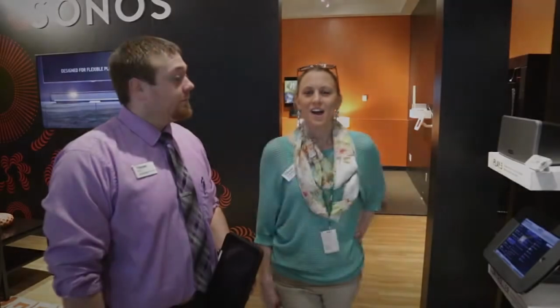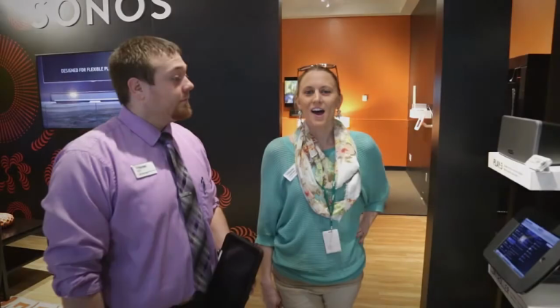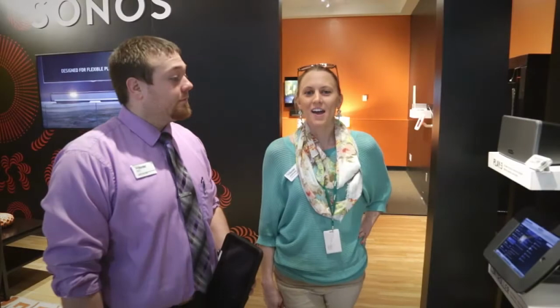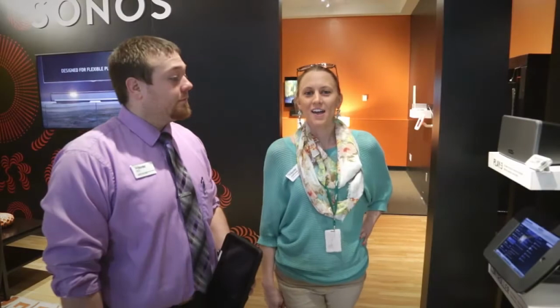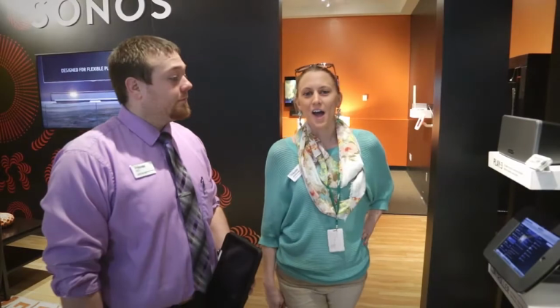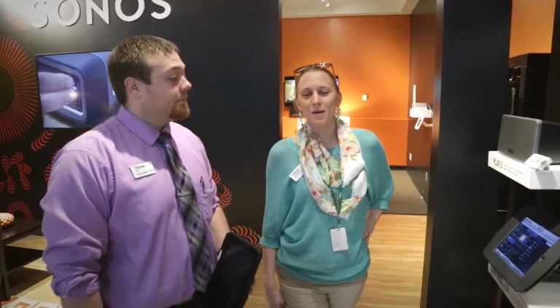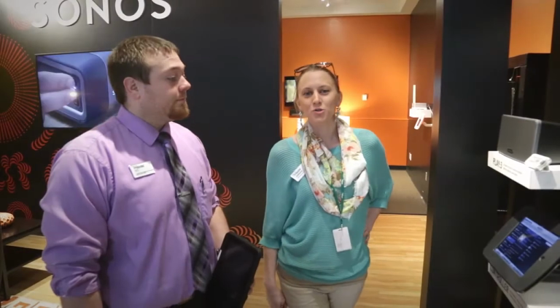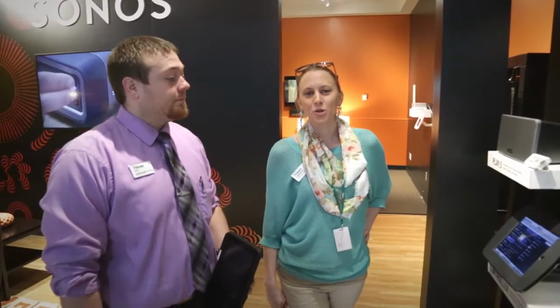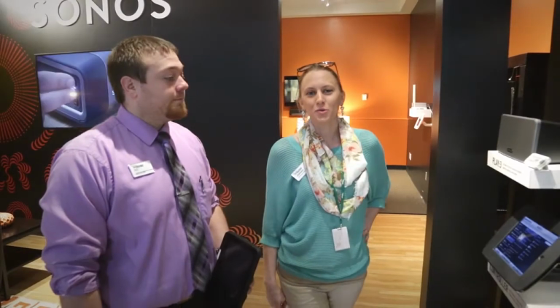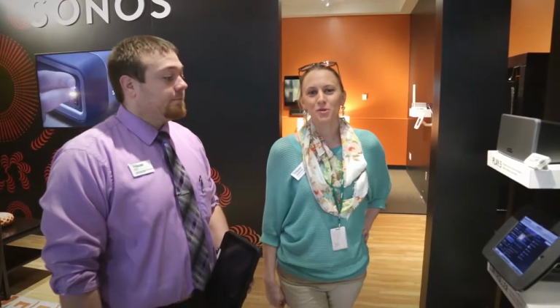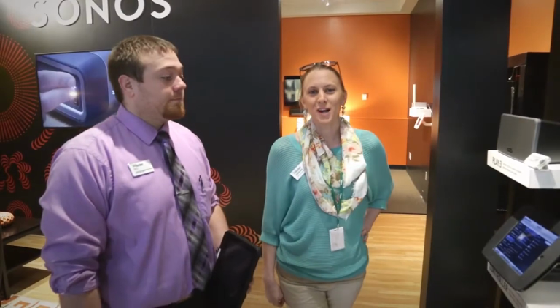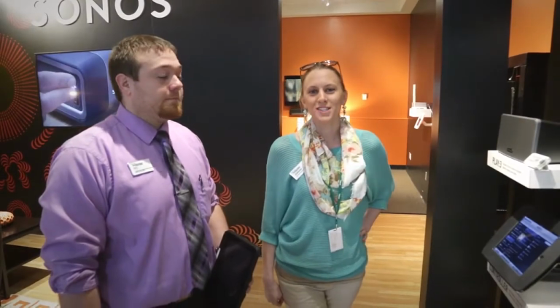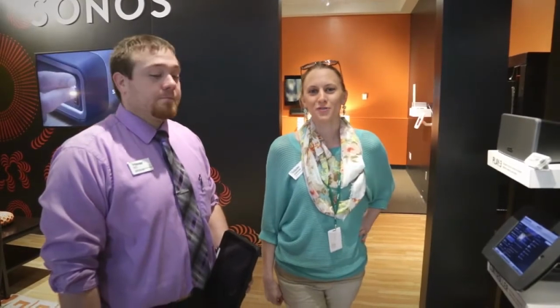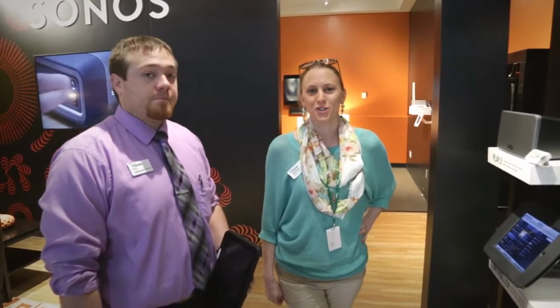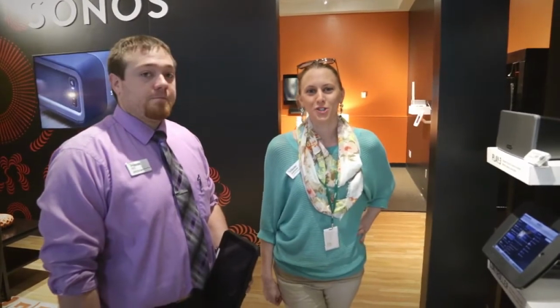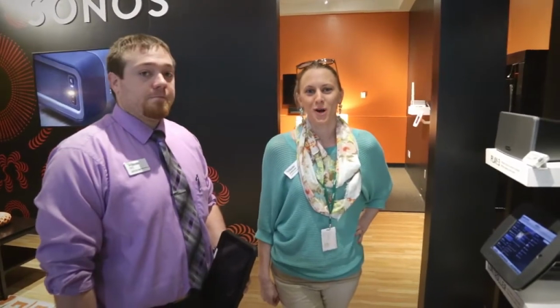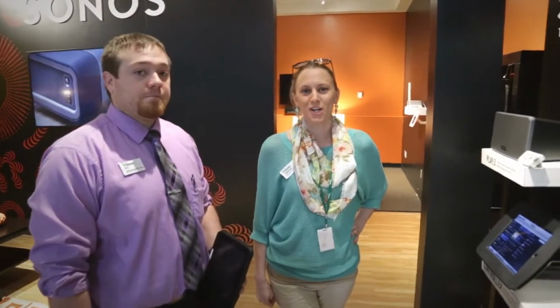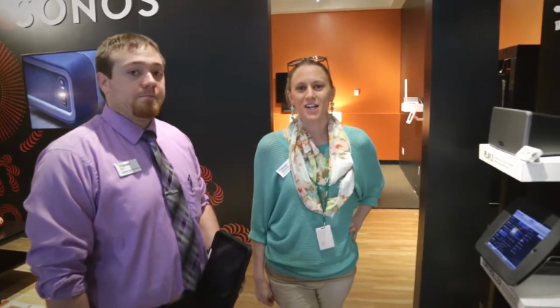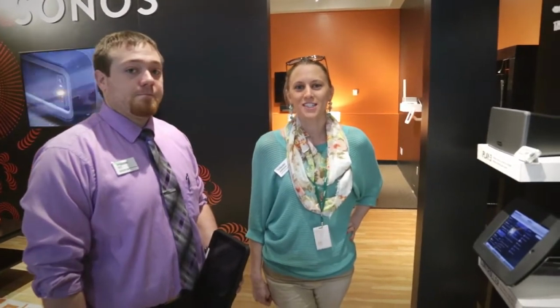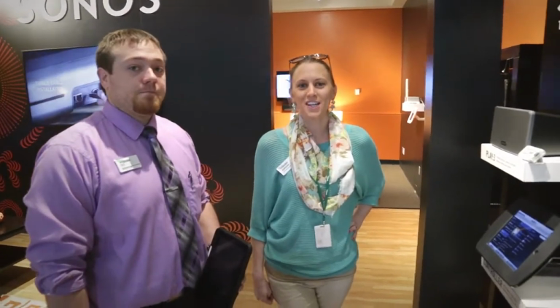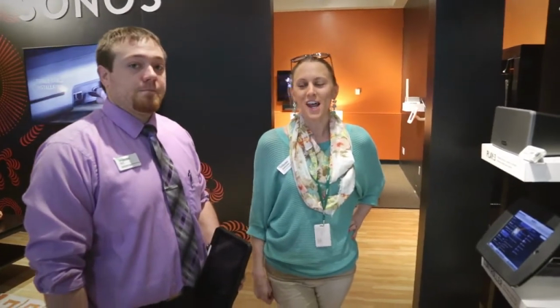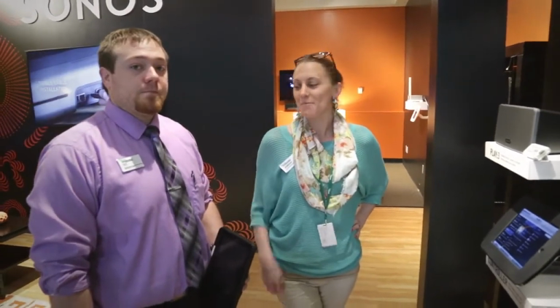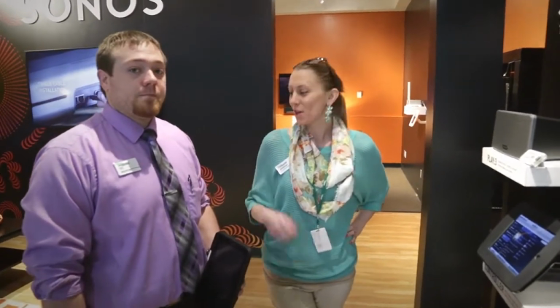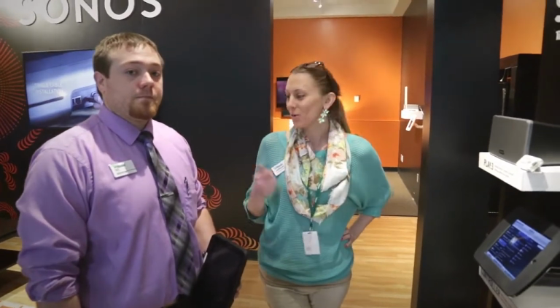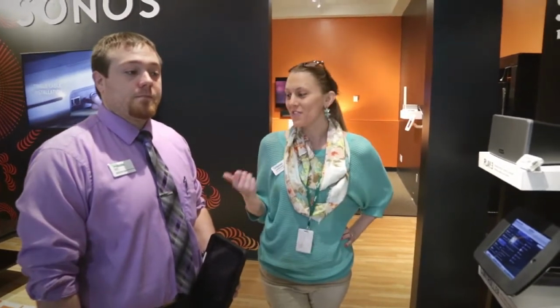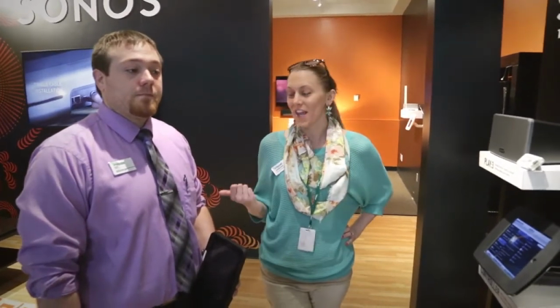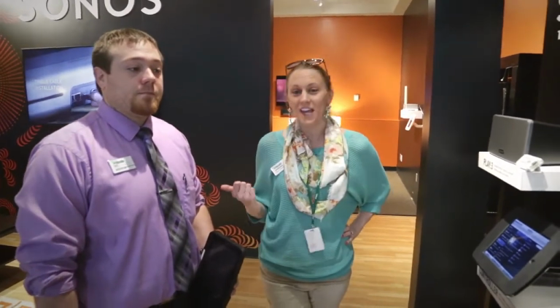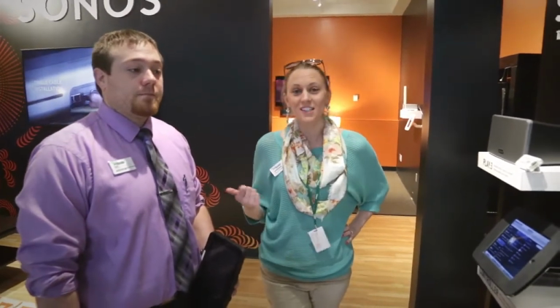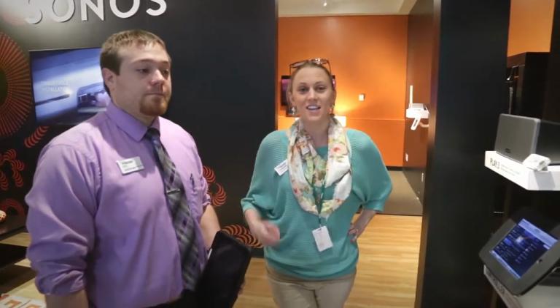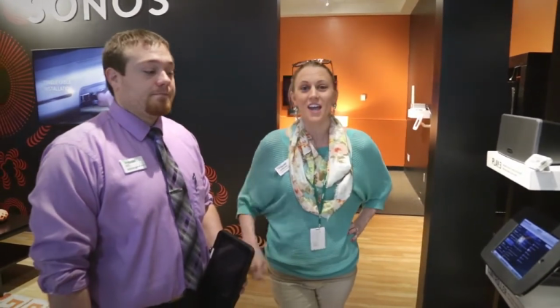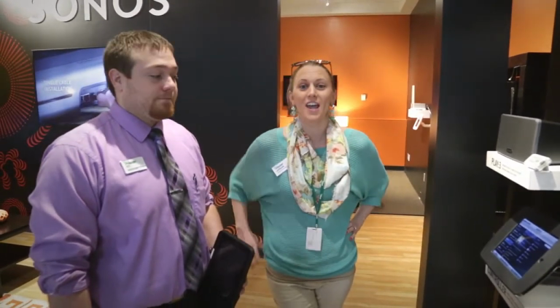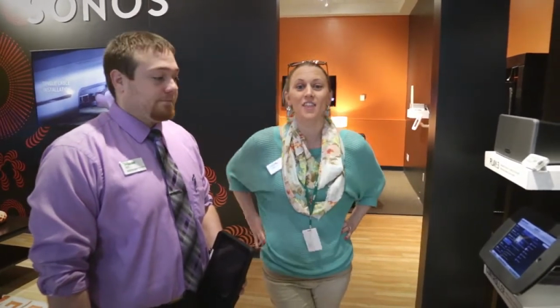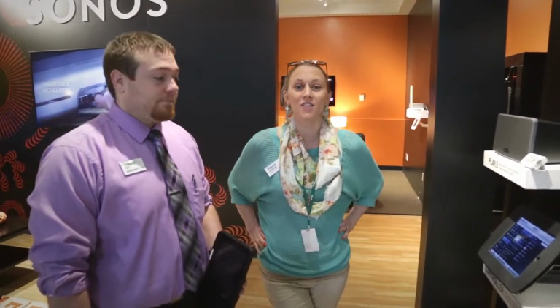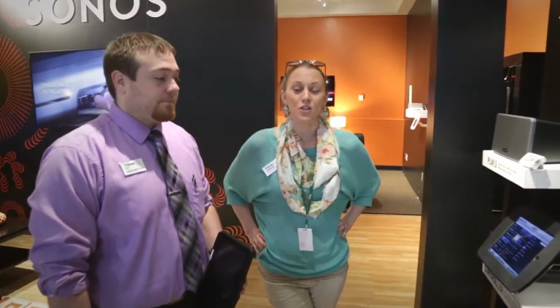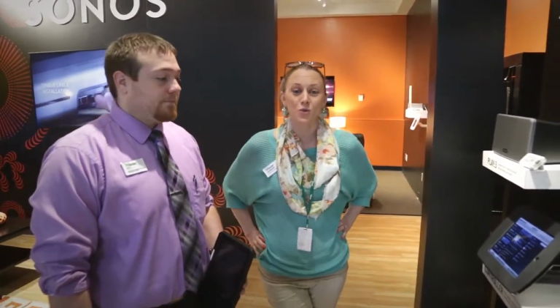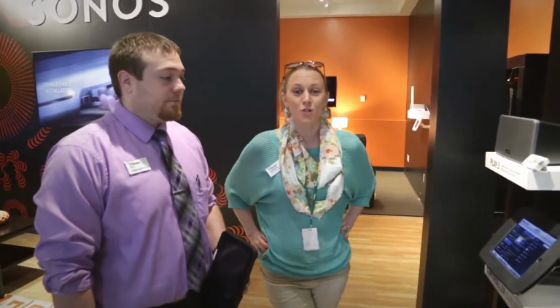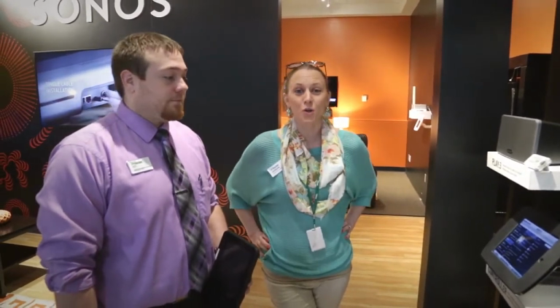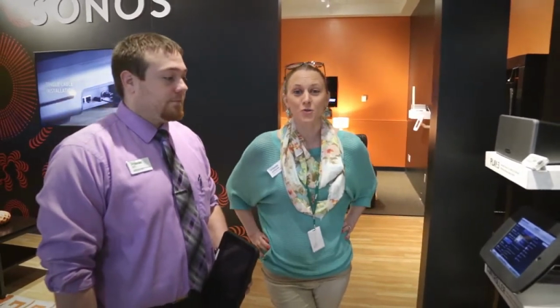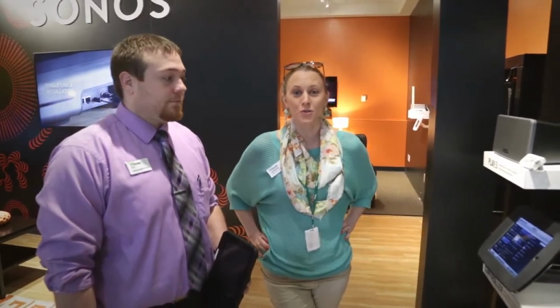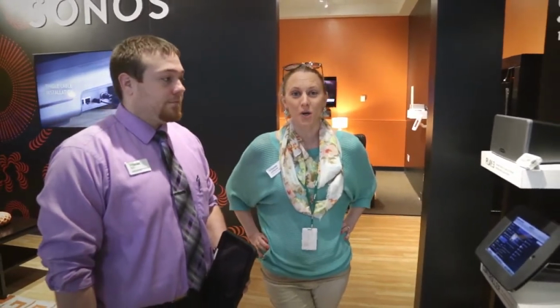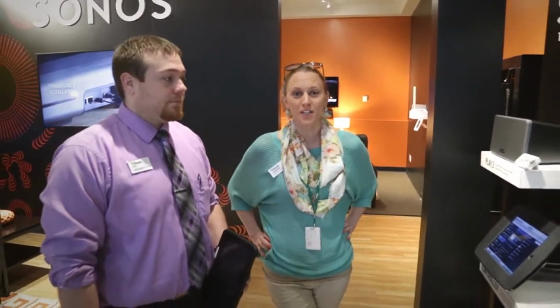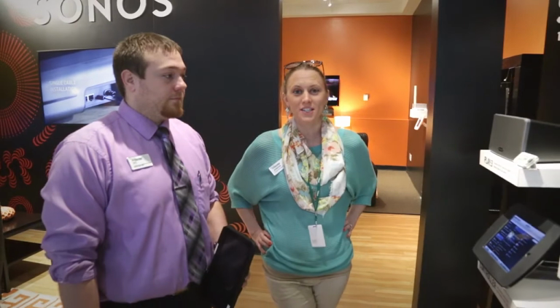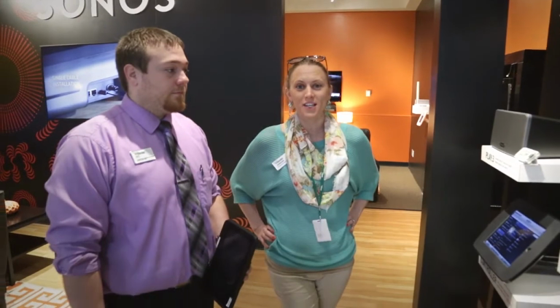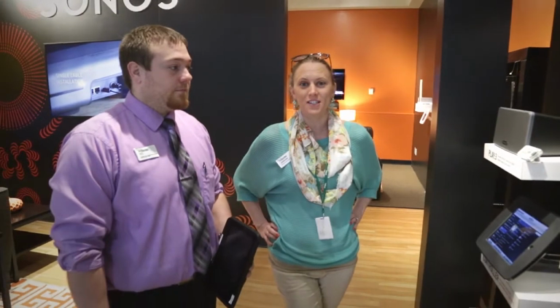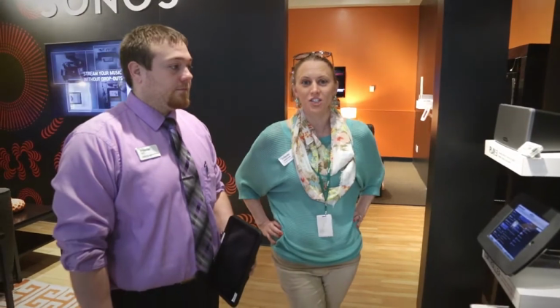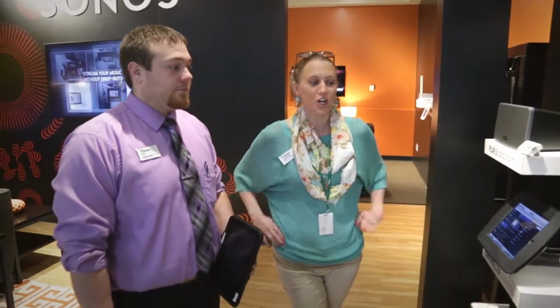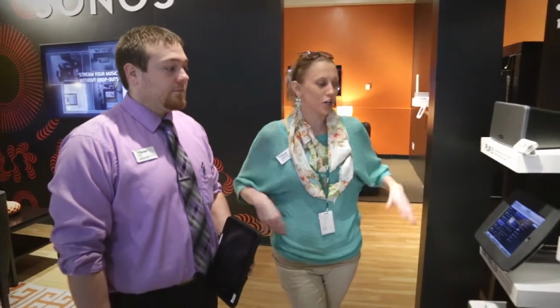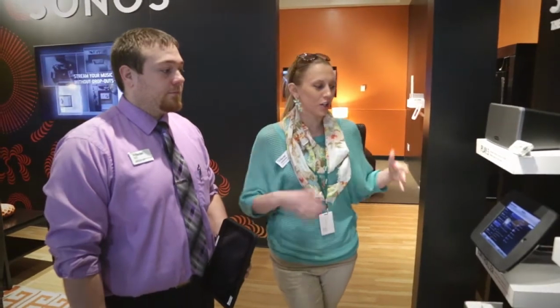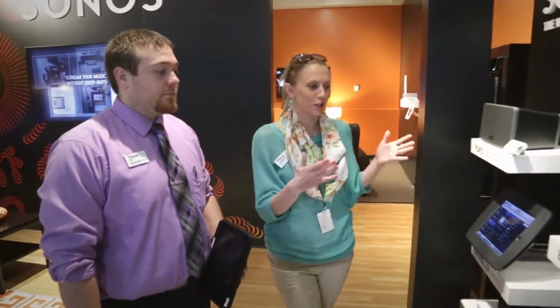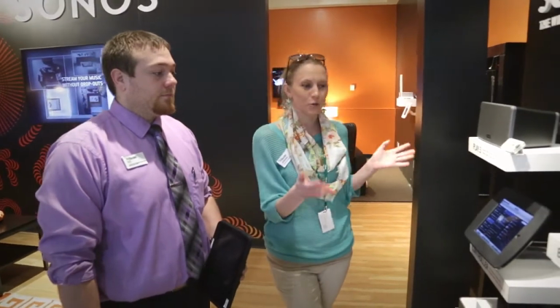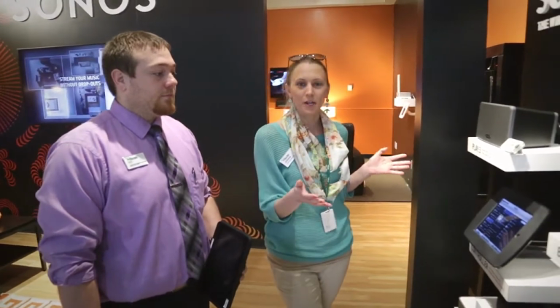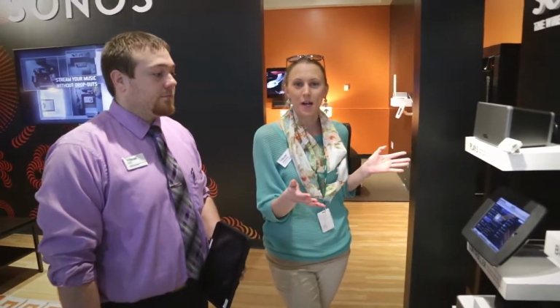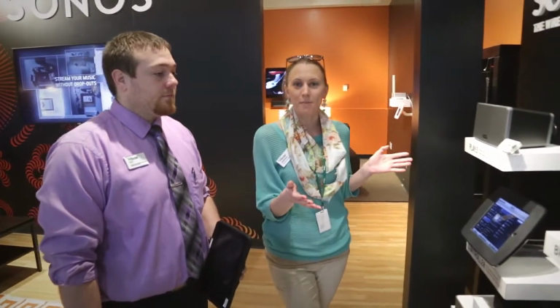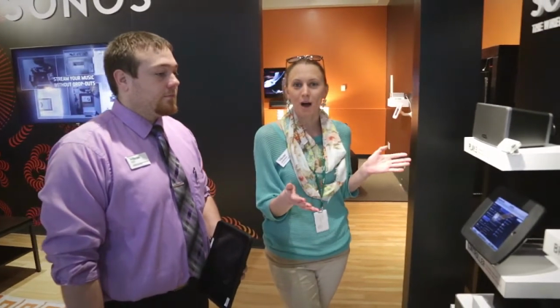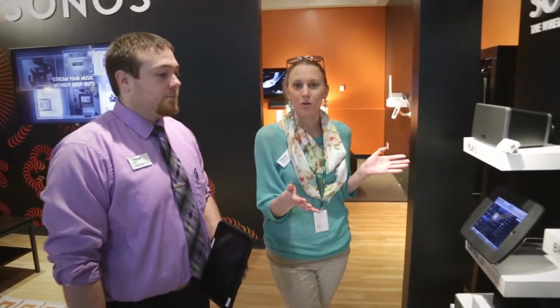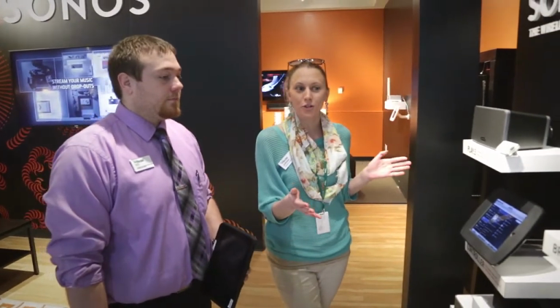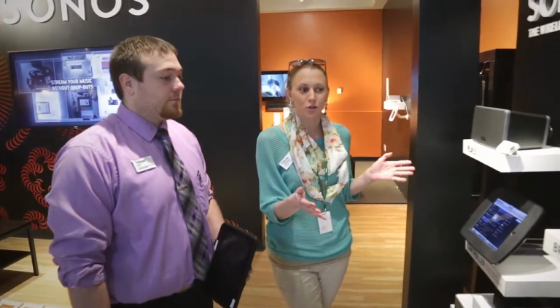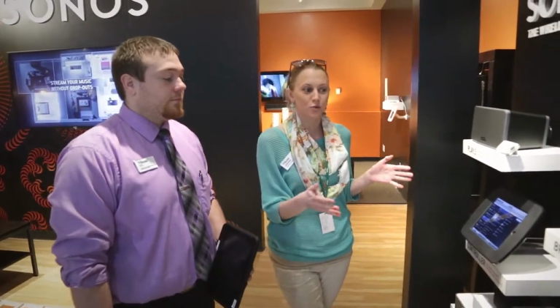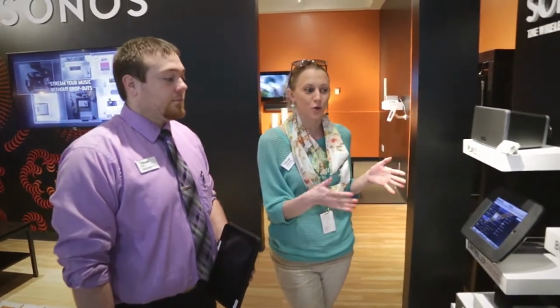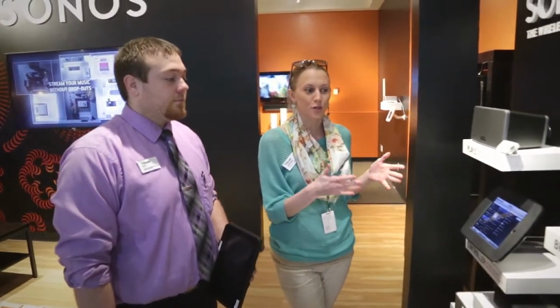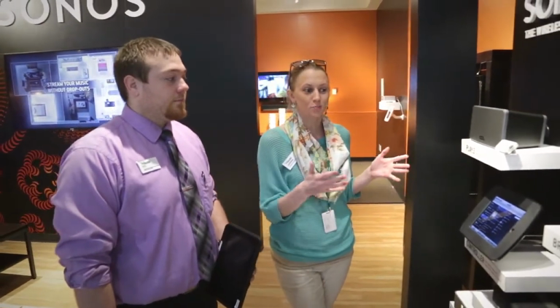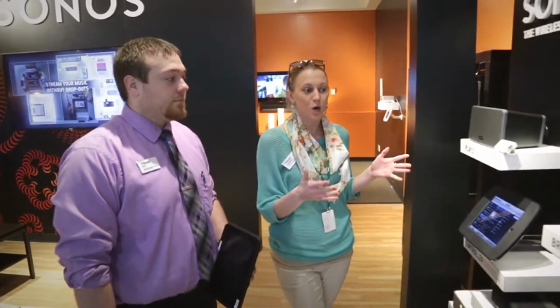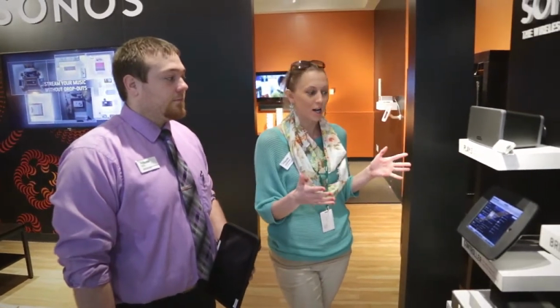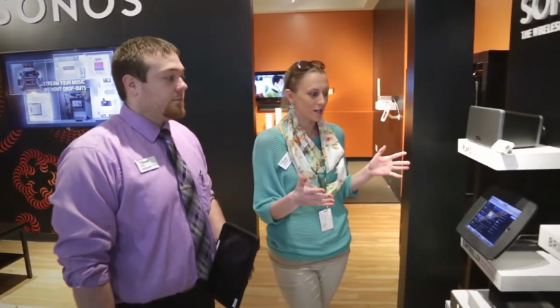Hi, I'm Jordan with Nebraska Furniture Mart and today I'm here with Nate in the new Sonos store. He's going to share a little bit about the new Sonos products.